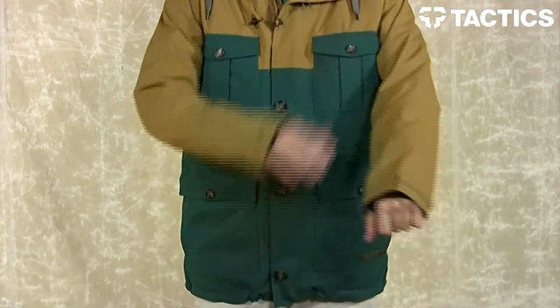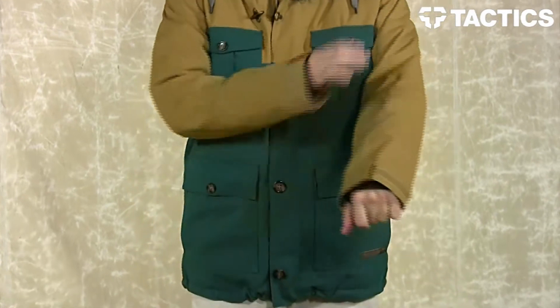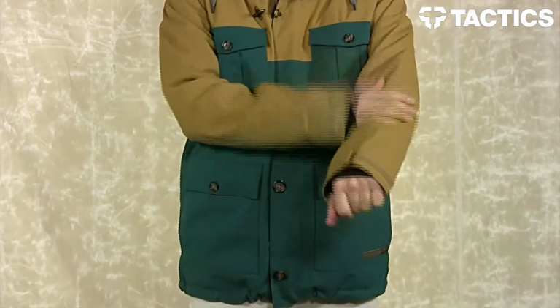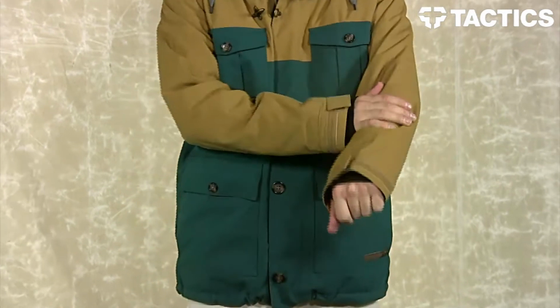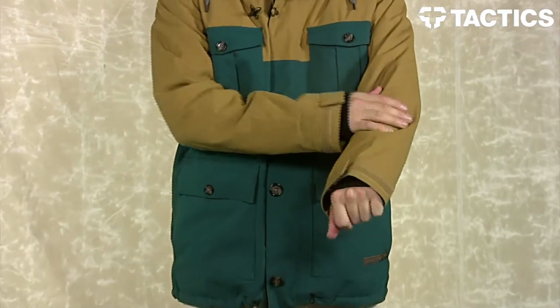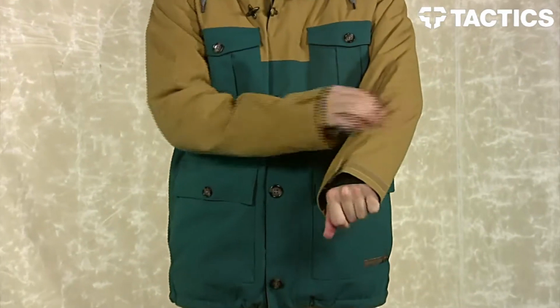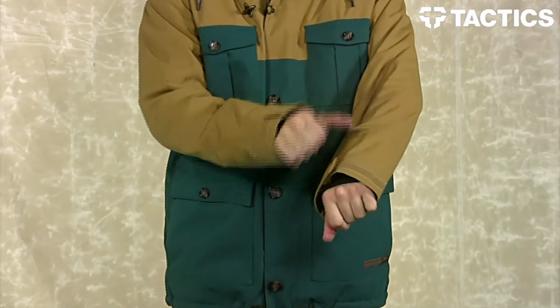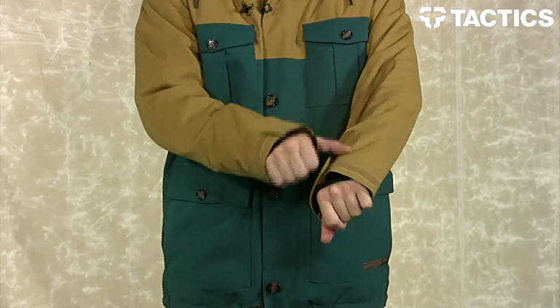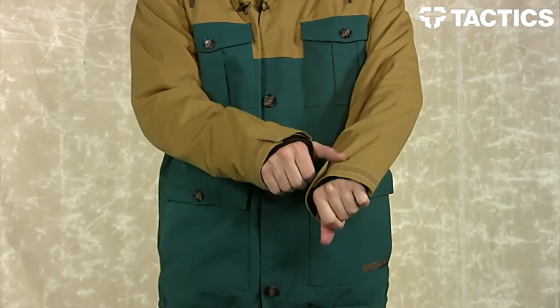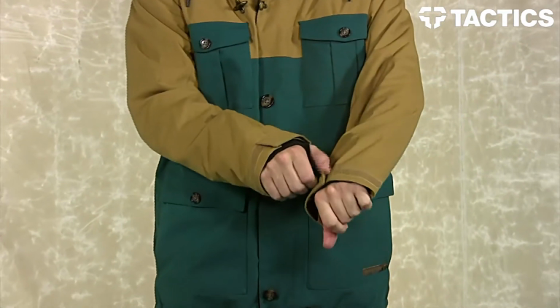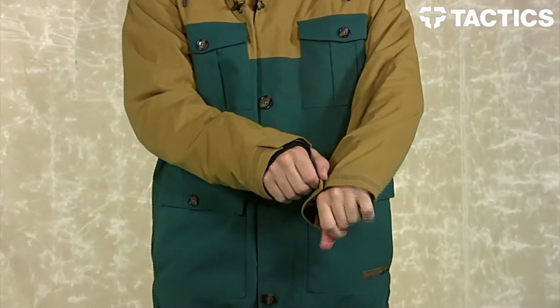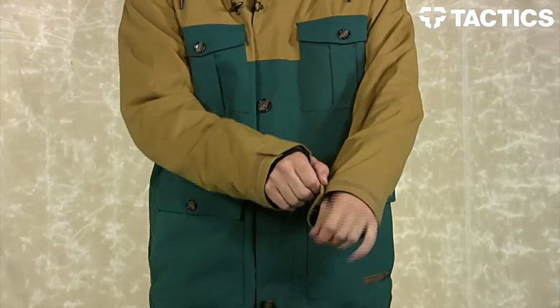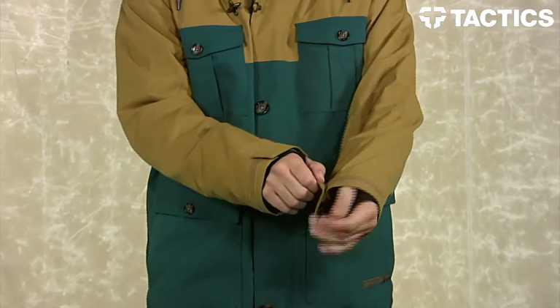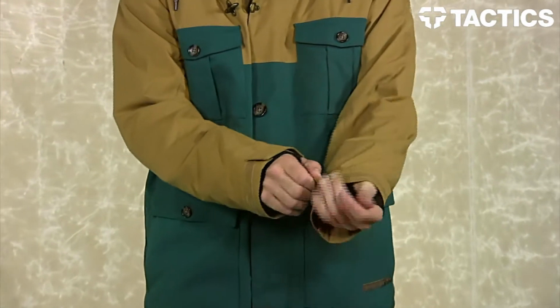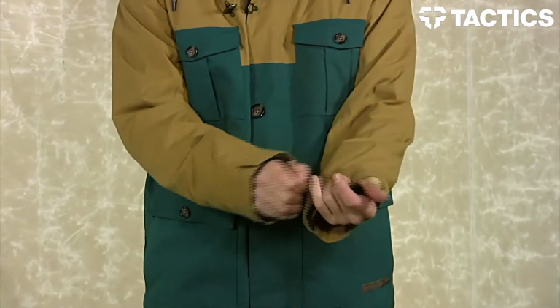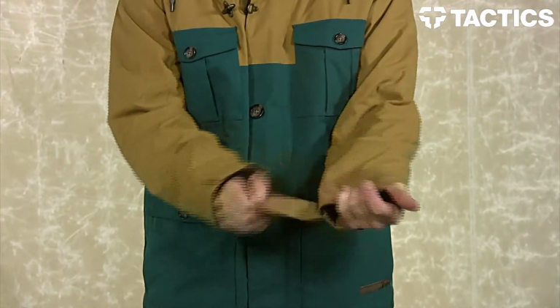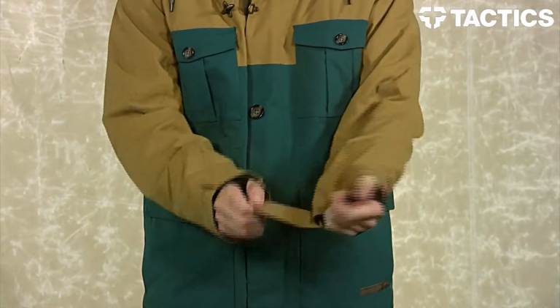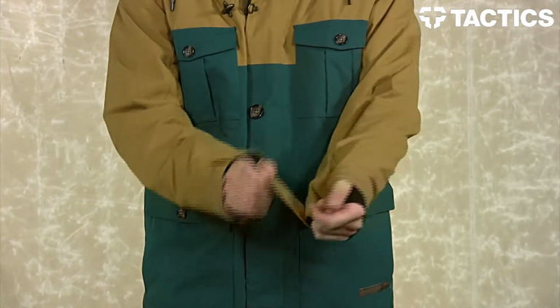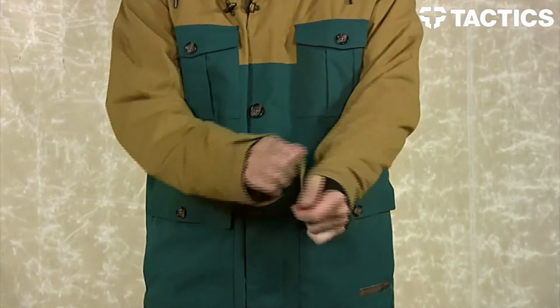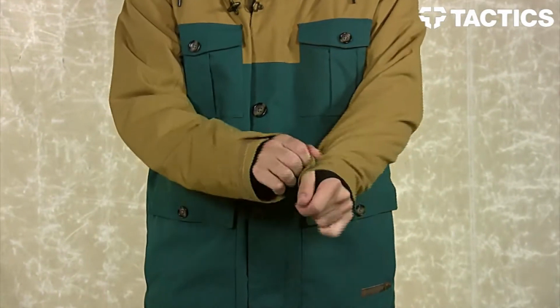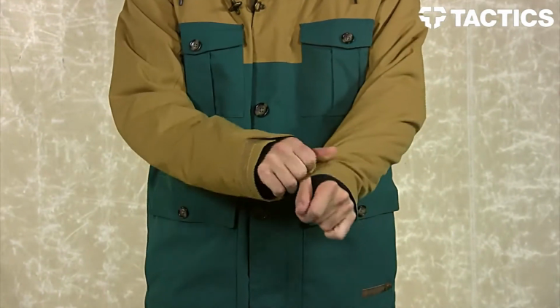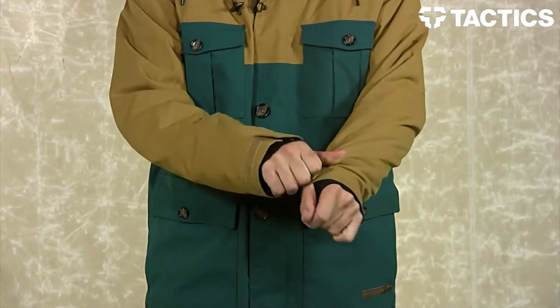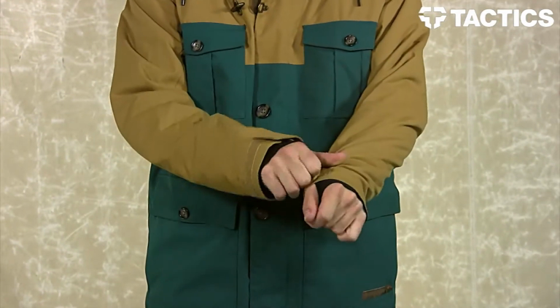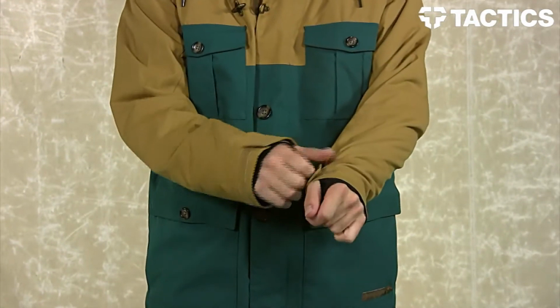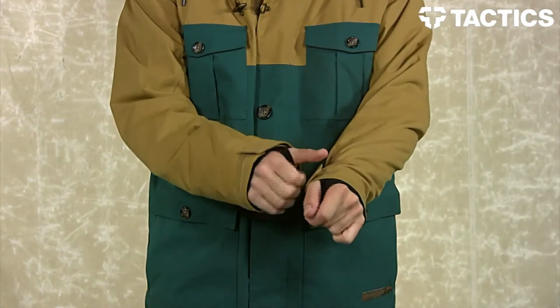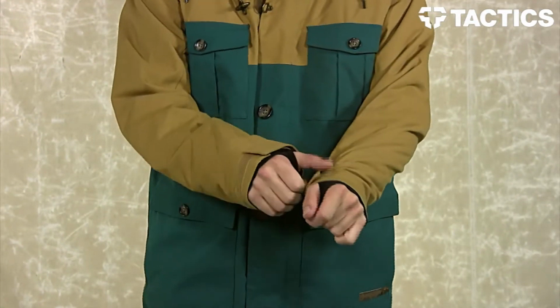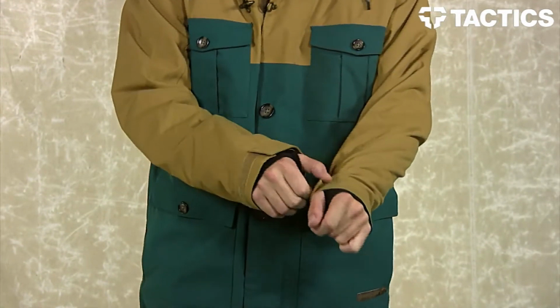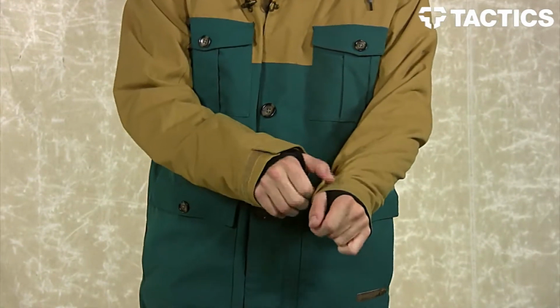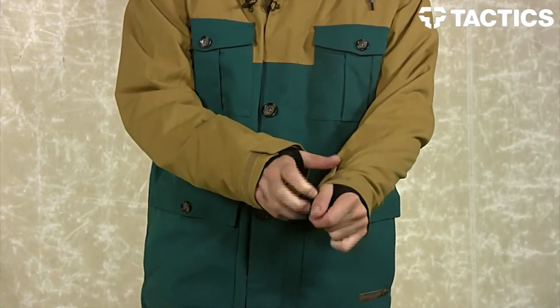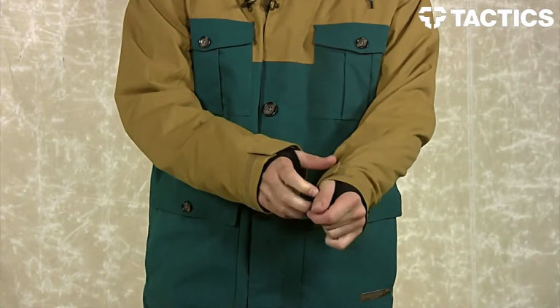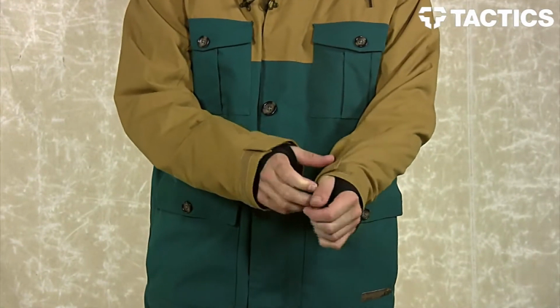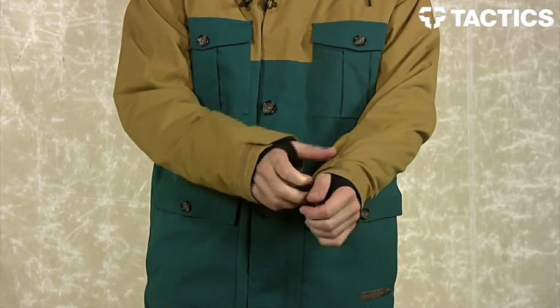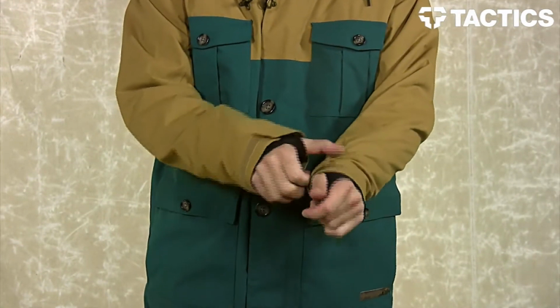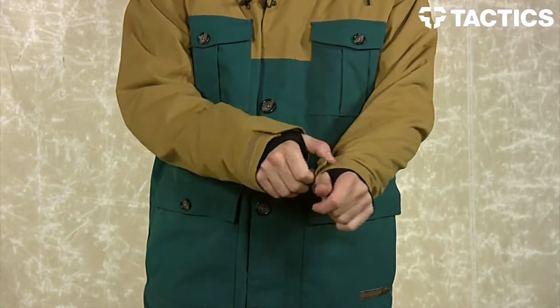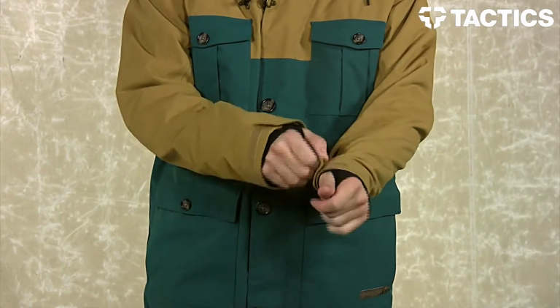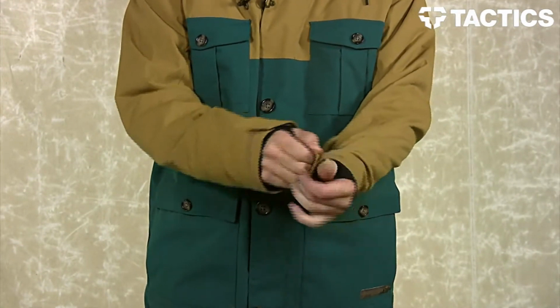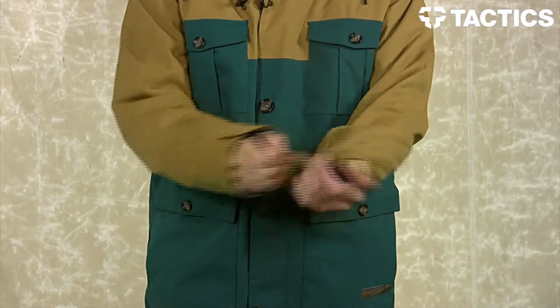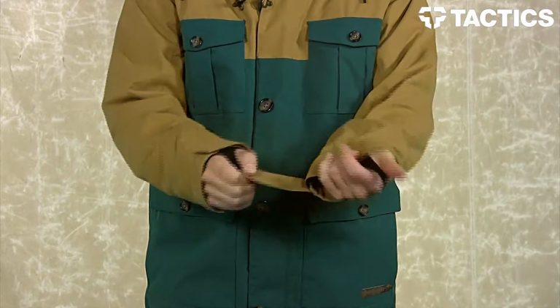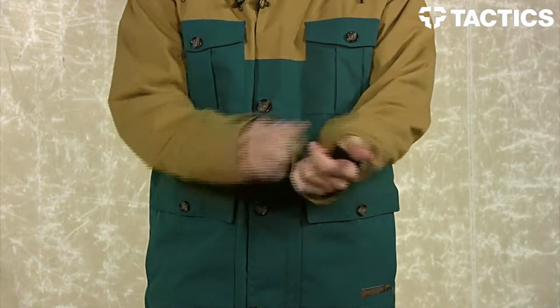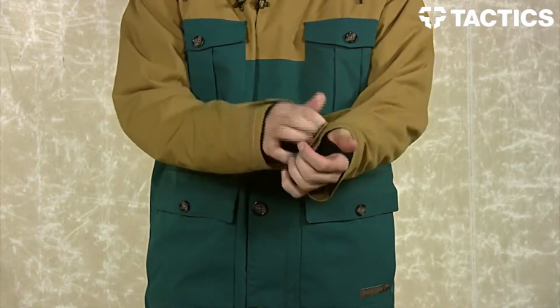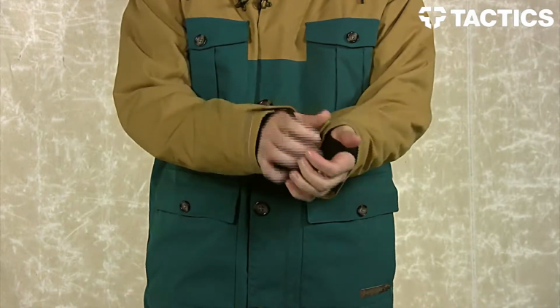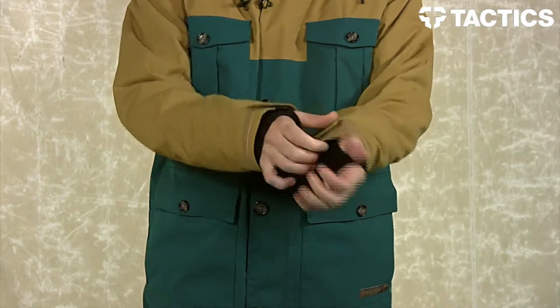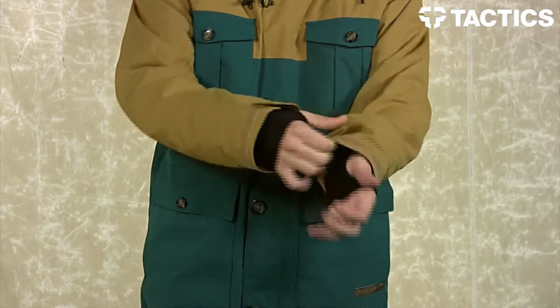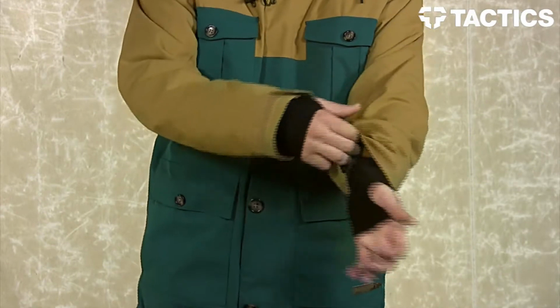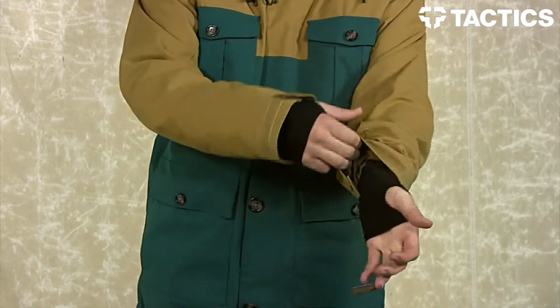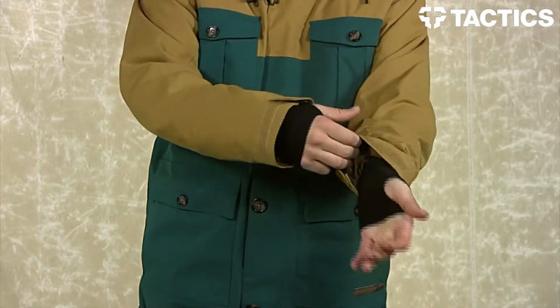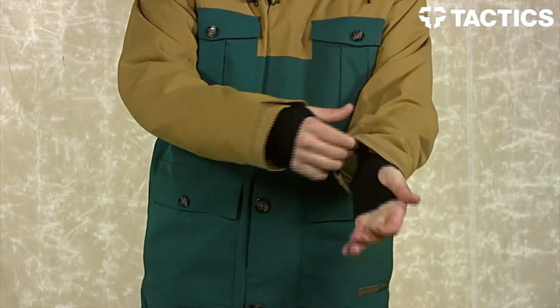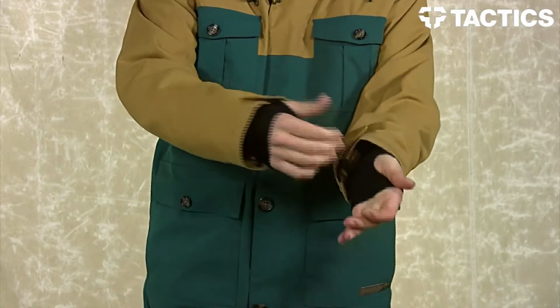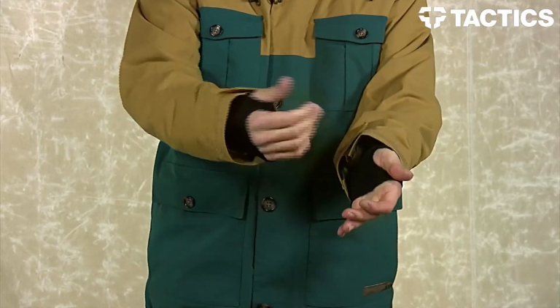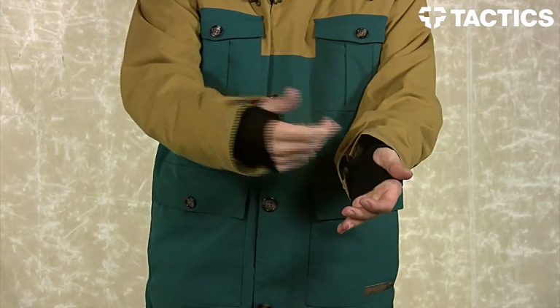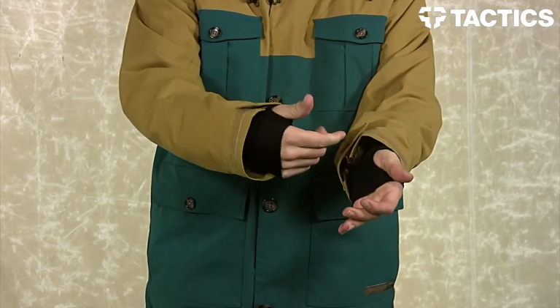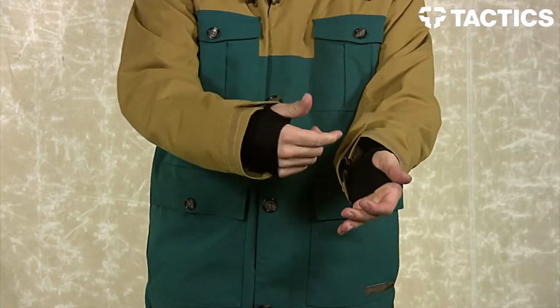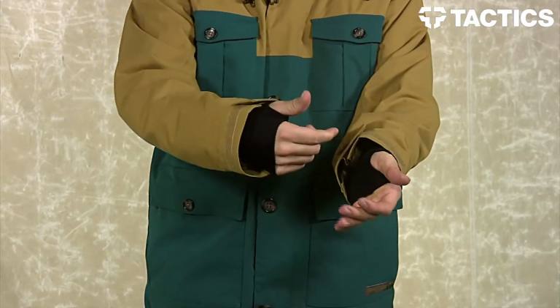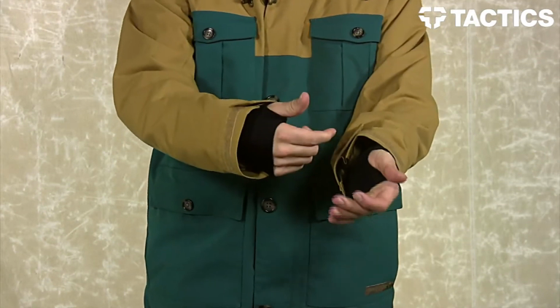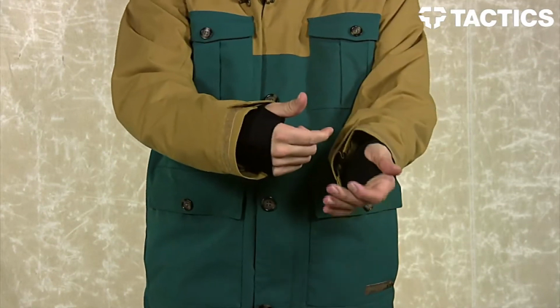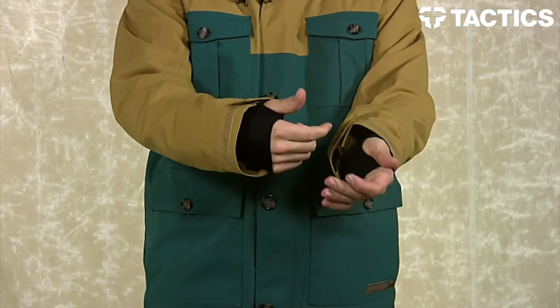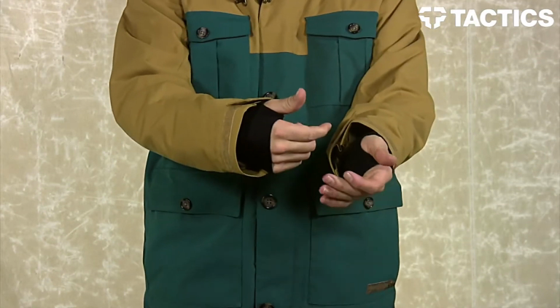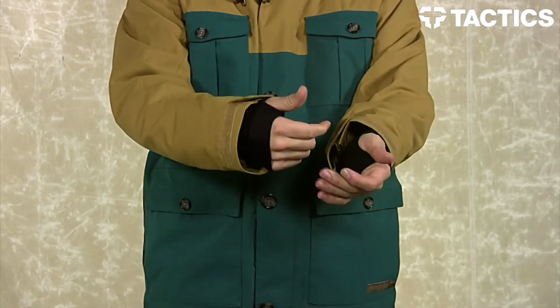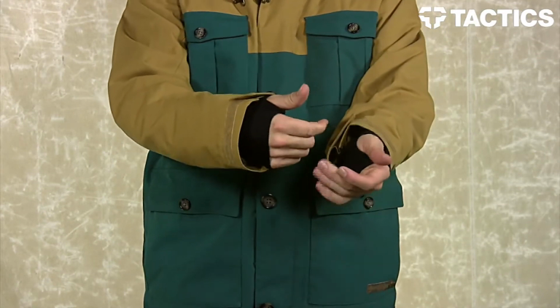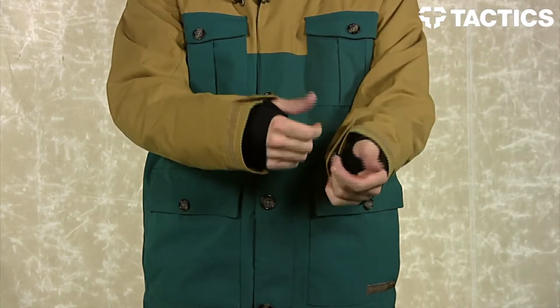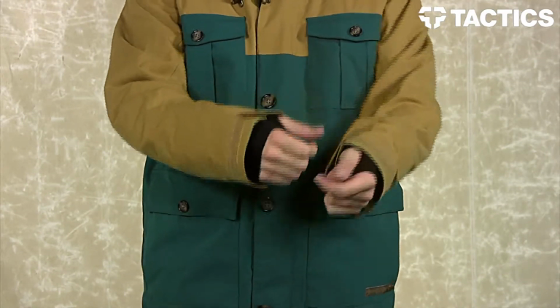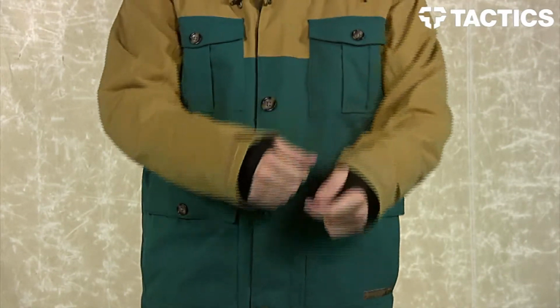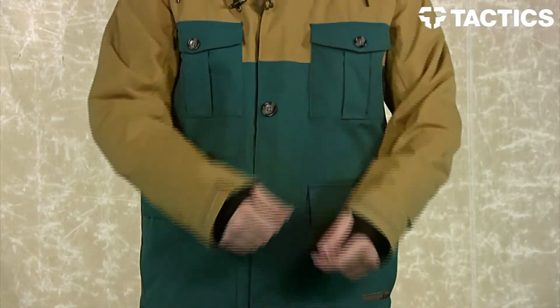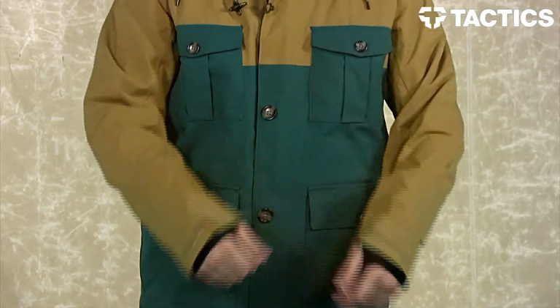Each sleeve comes with a velcro cuff as well as ninja cuffs, preventing snow from going into that sleeve.